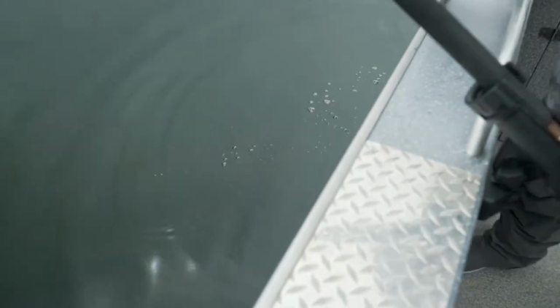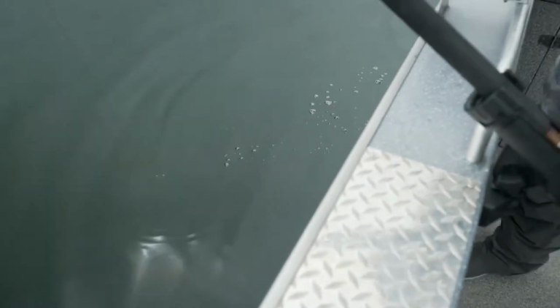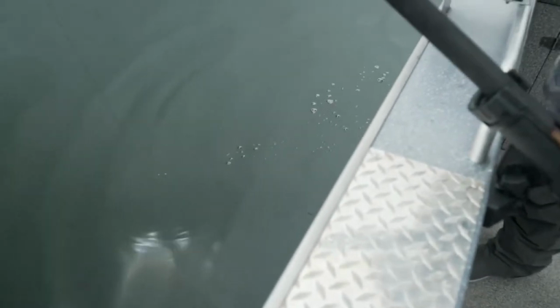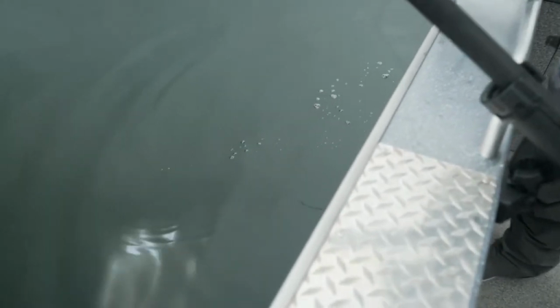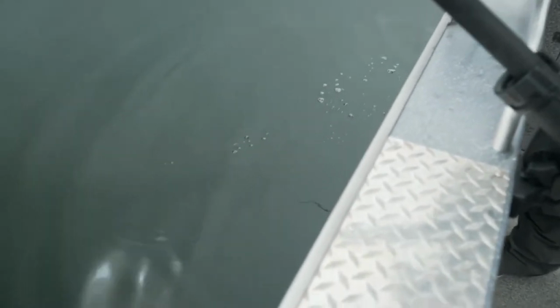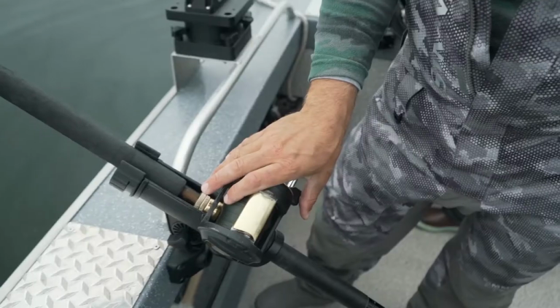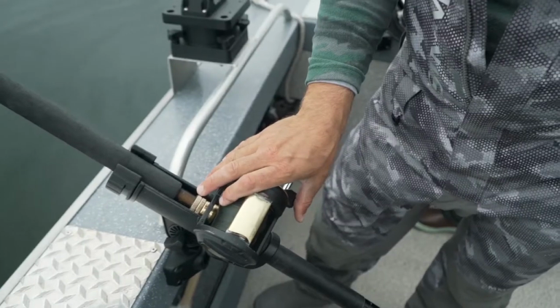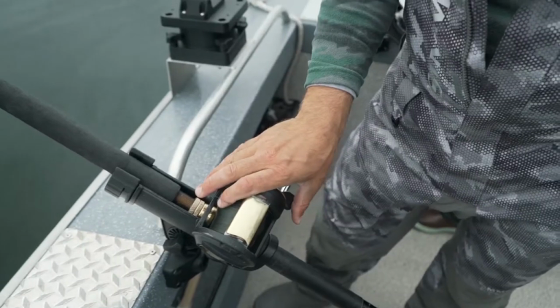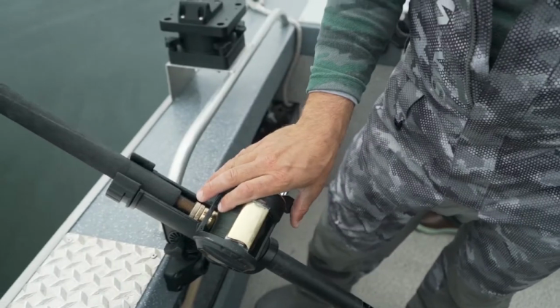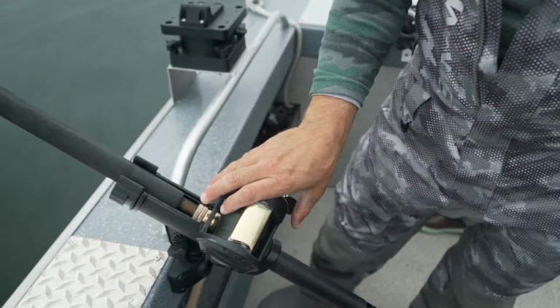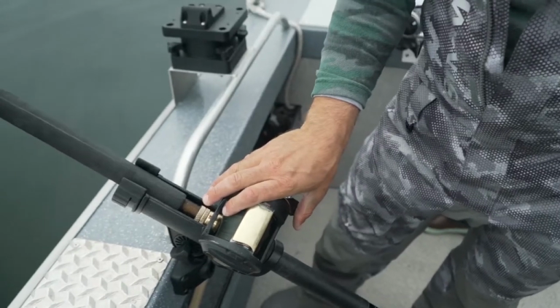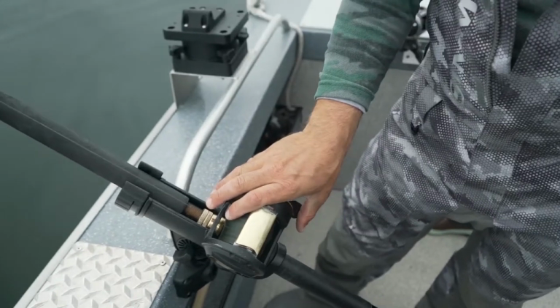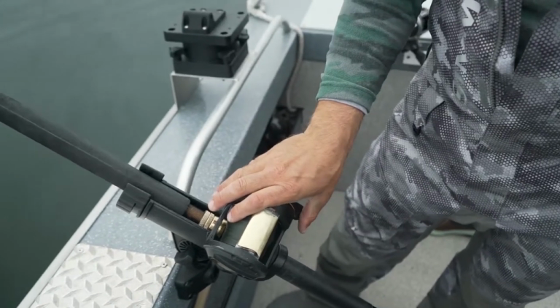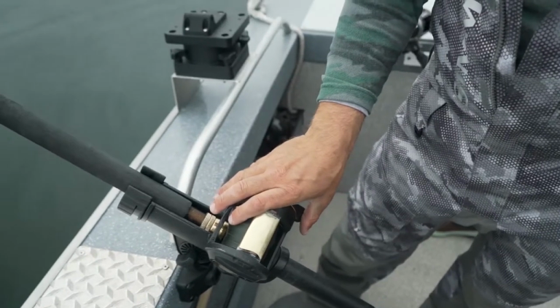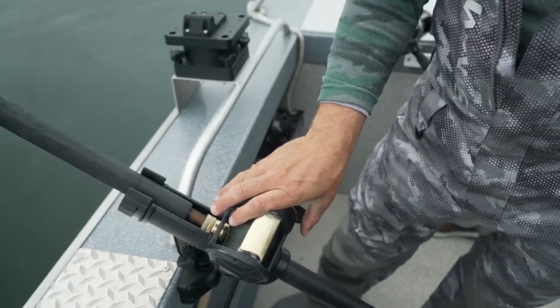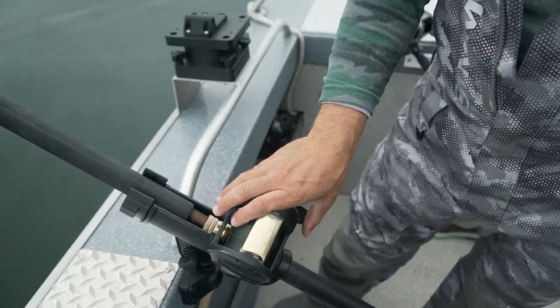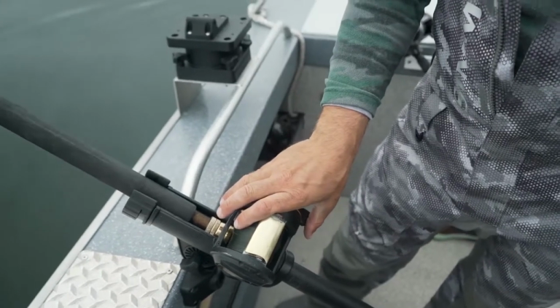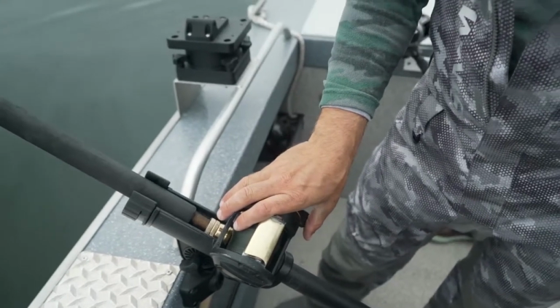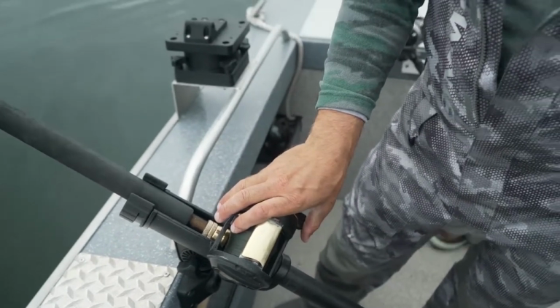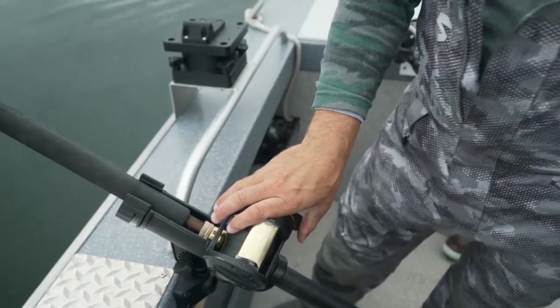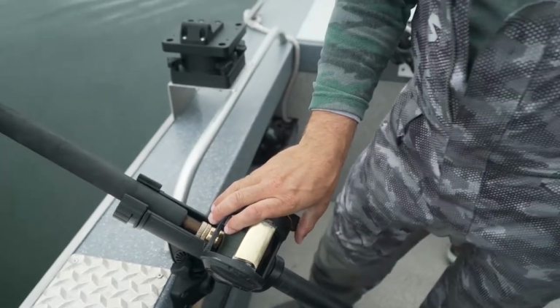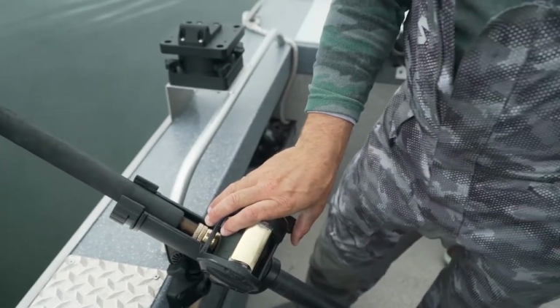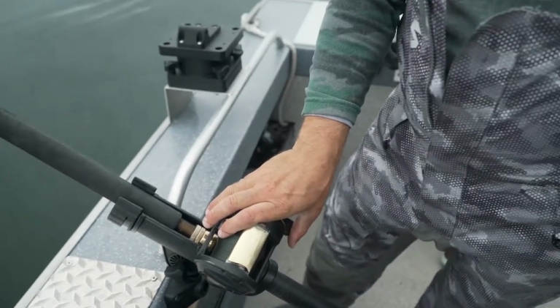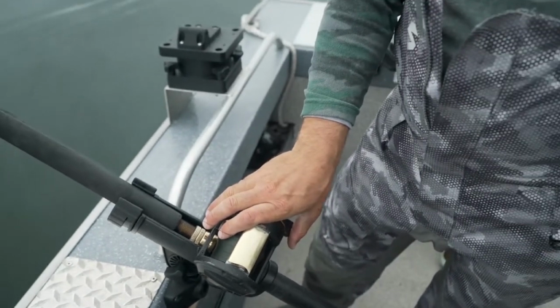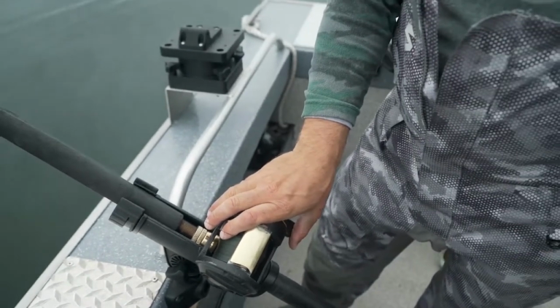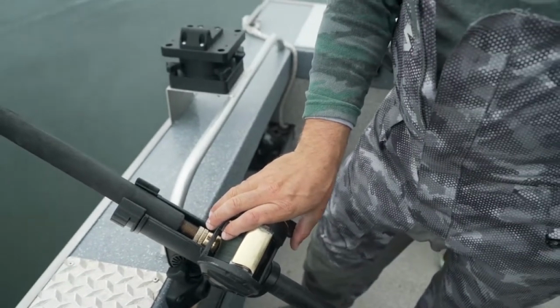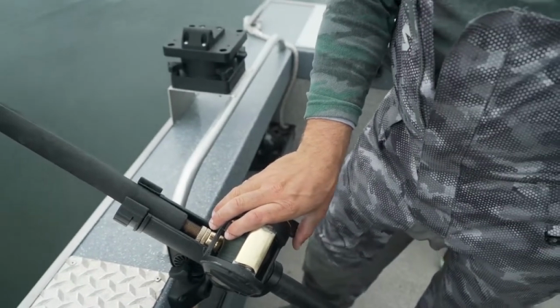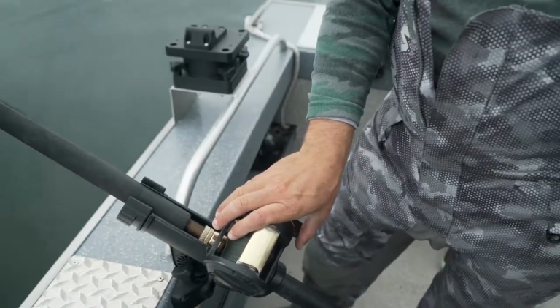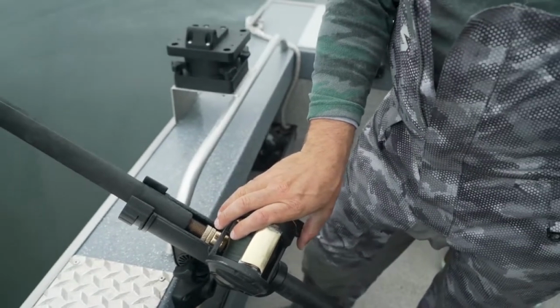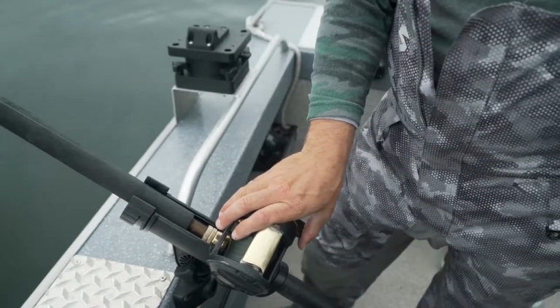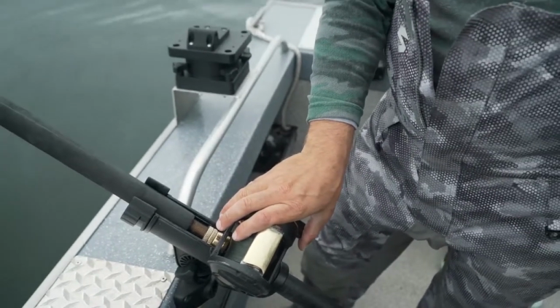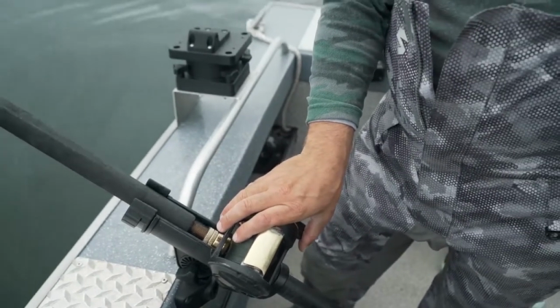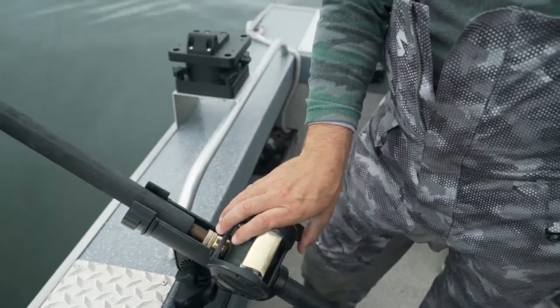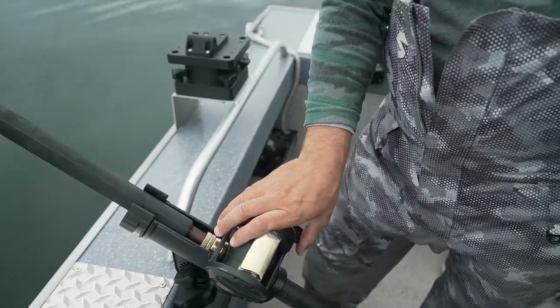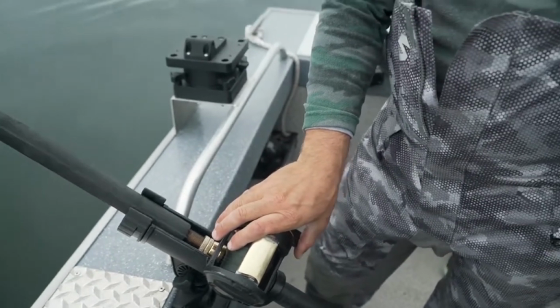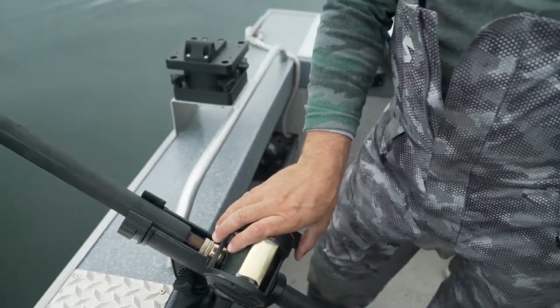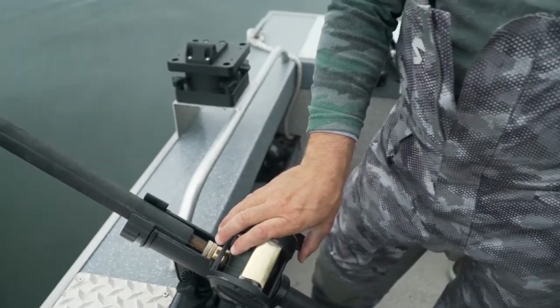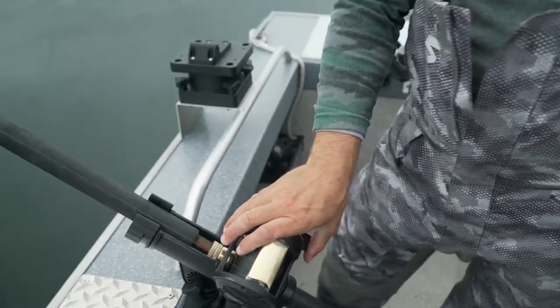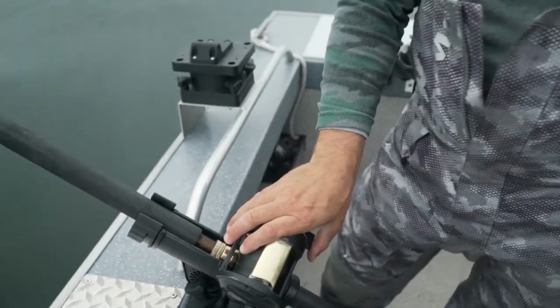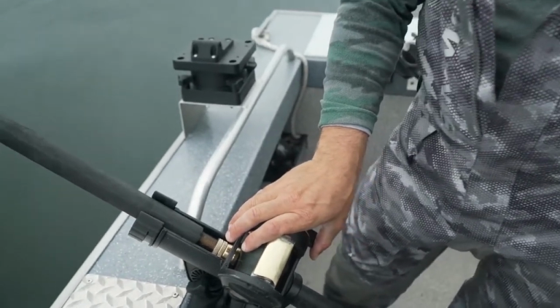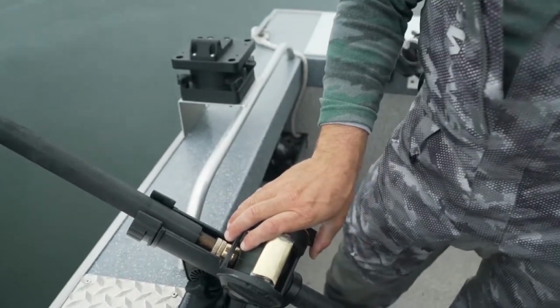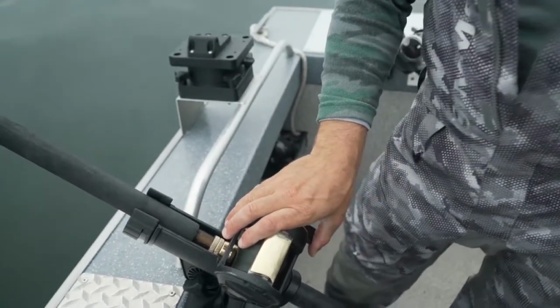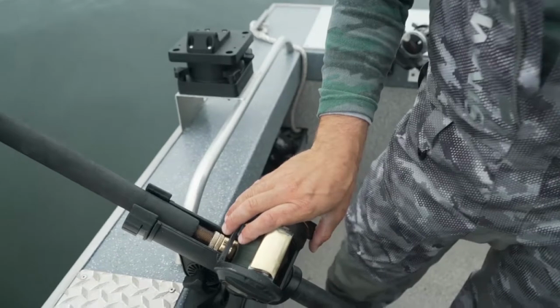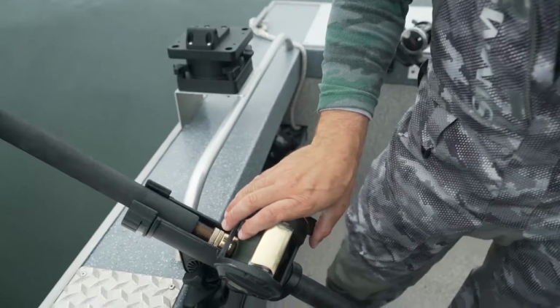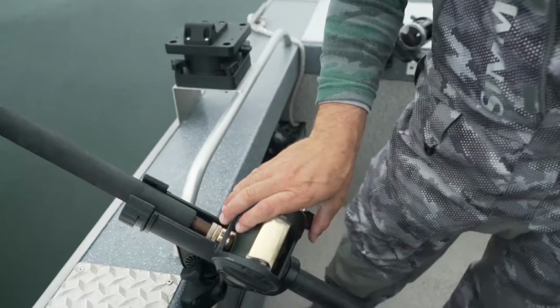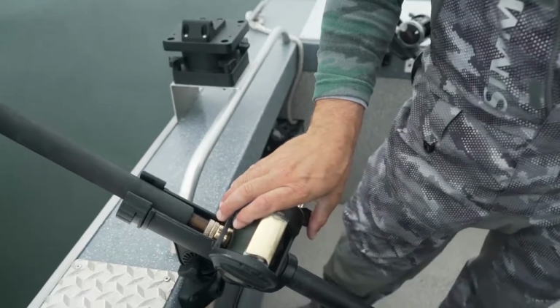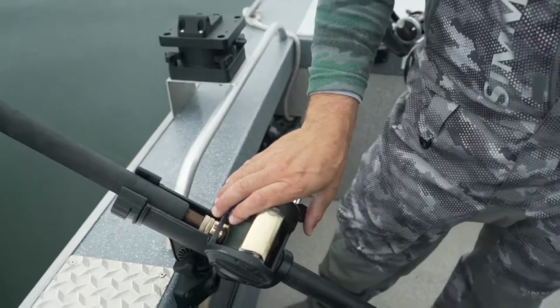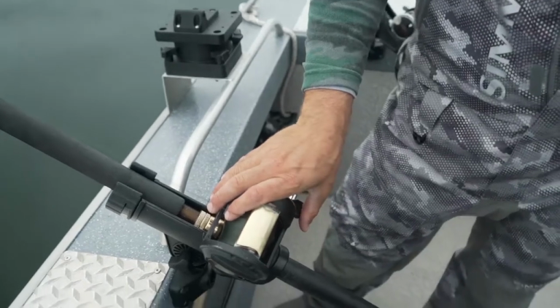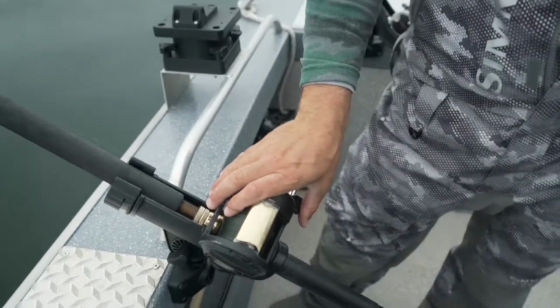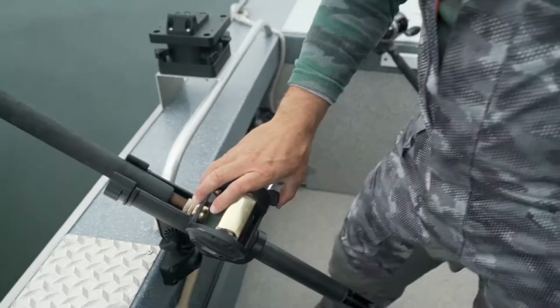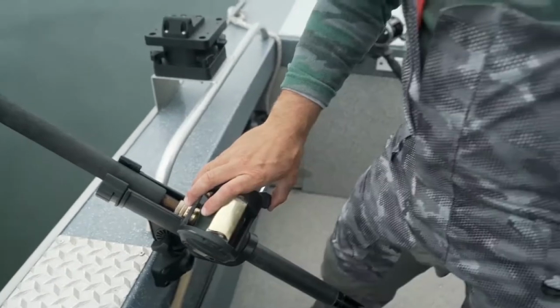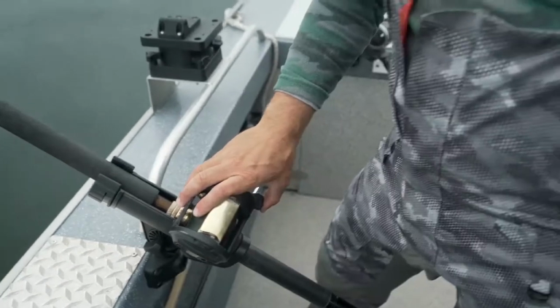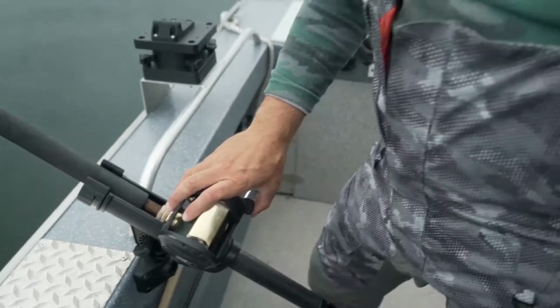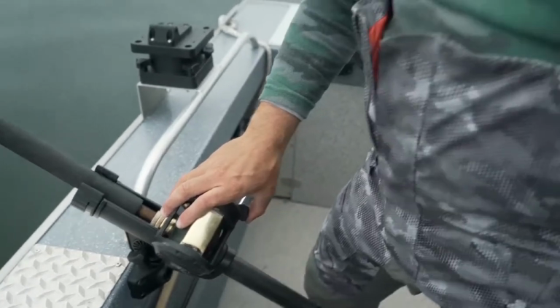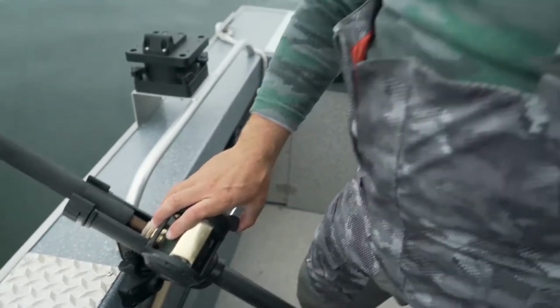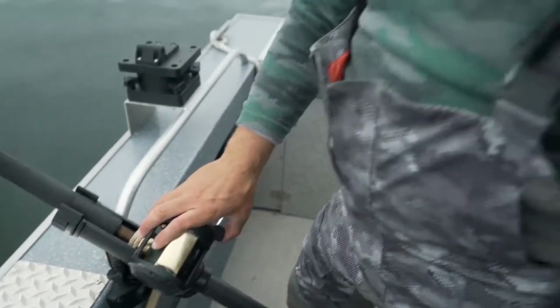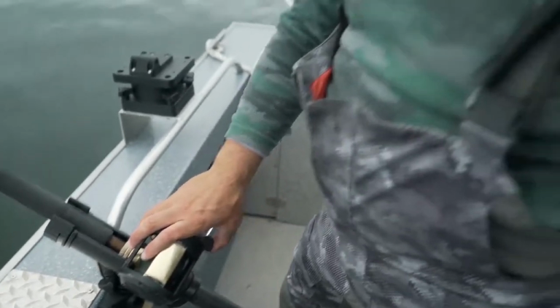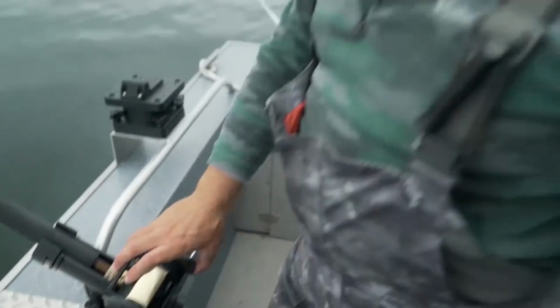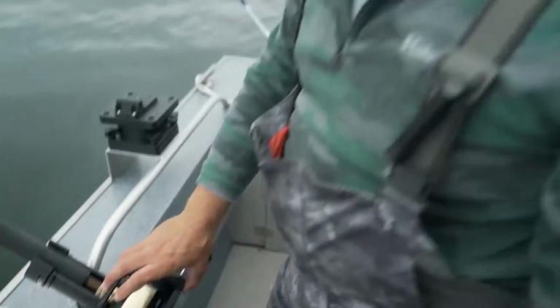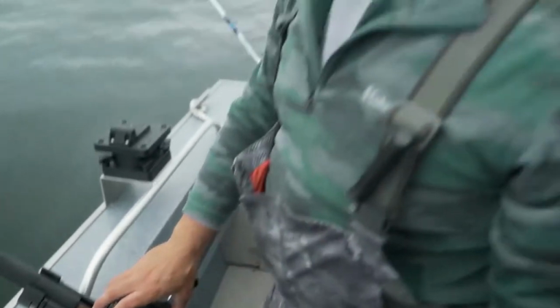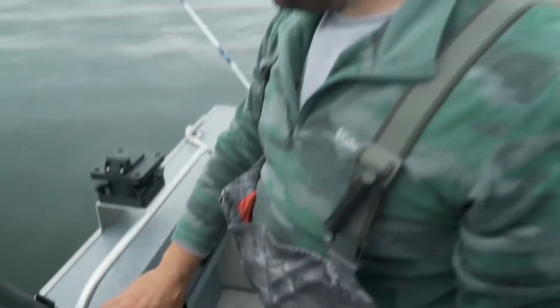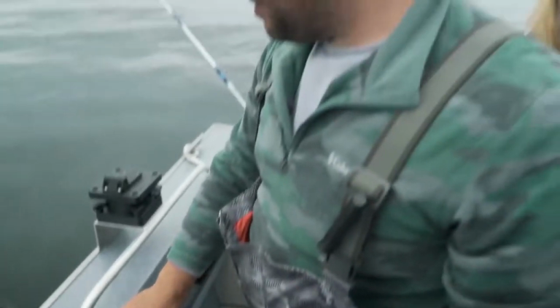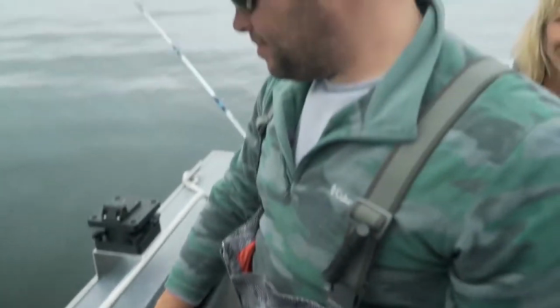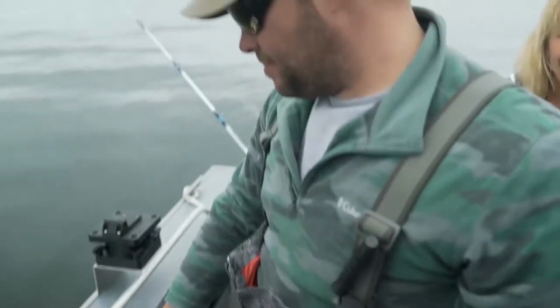You just drop them down, so you give them an elevator express ride to the bottom. It's a far way down there.